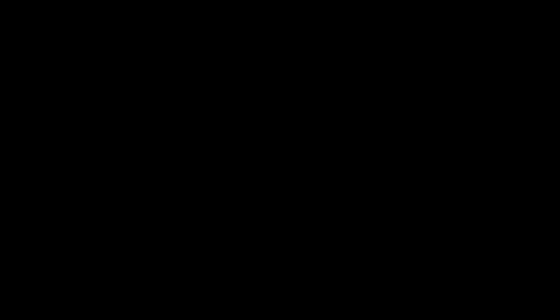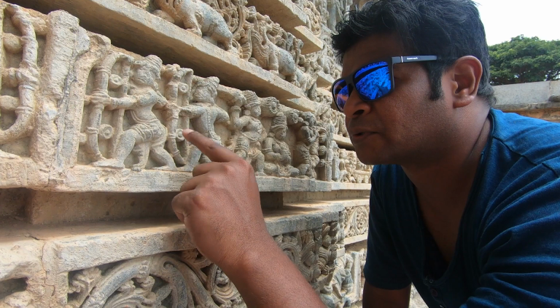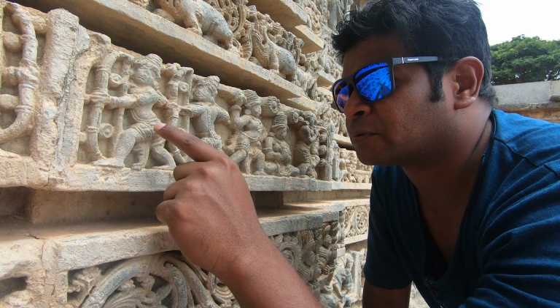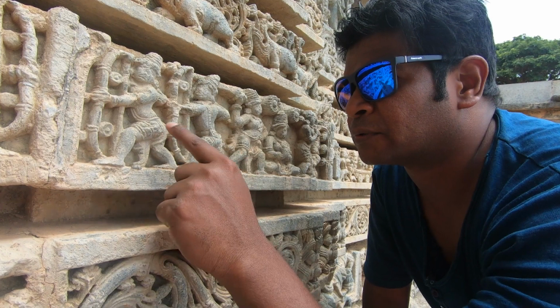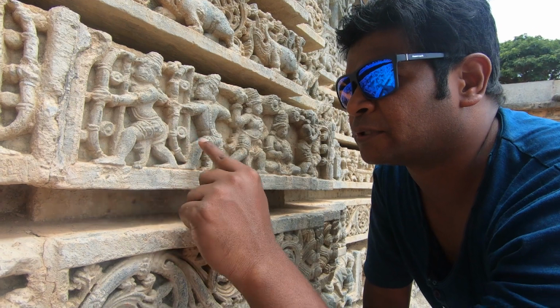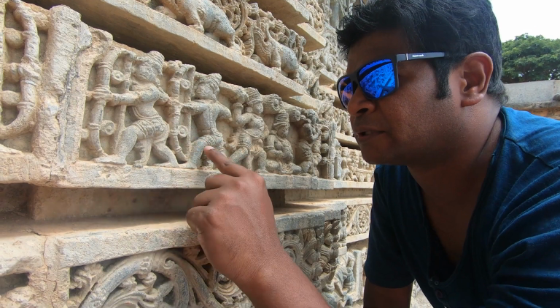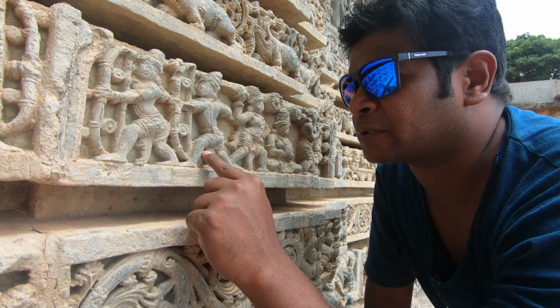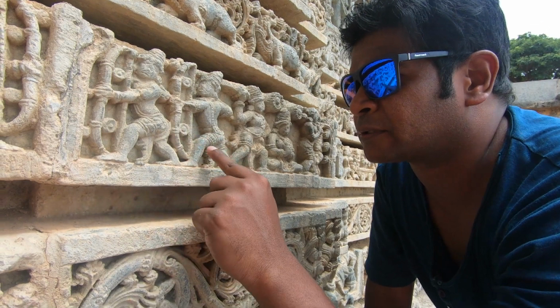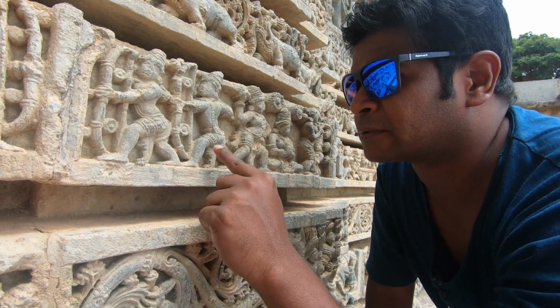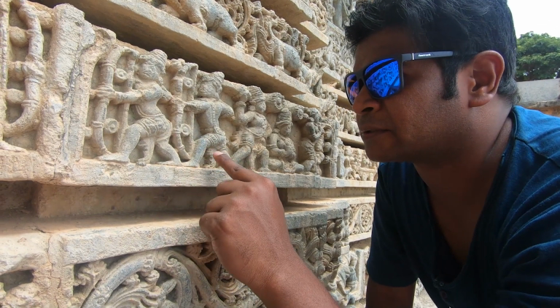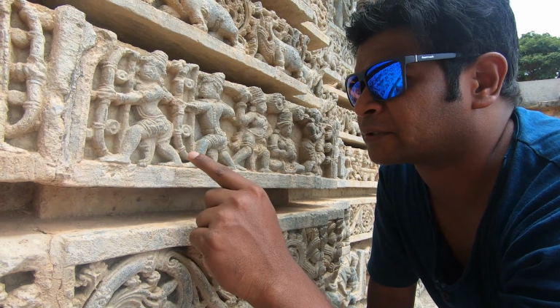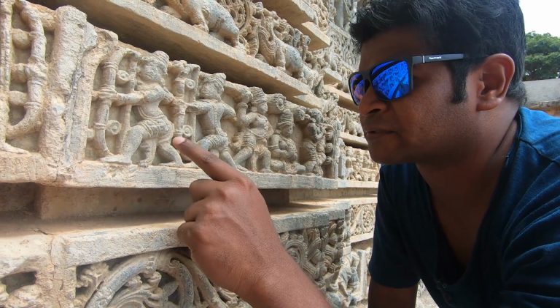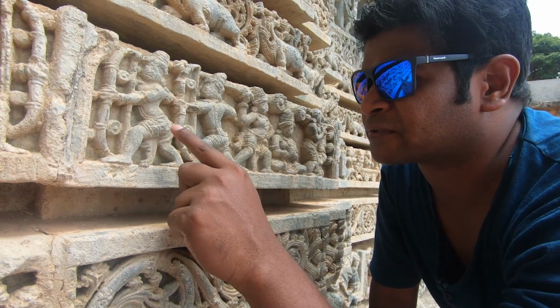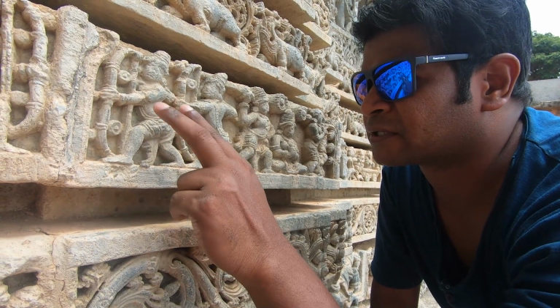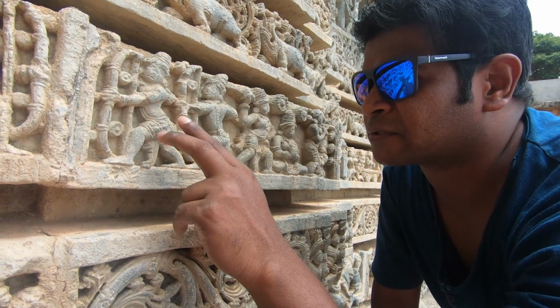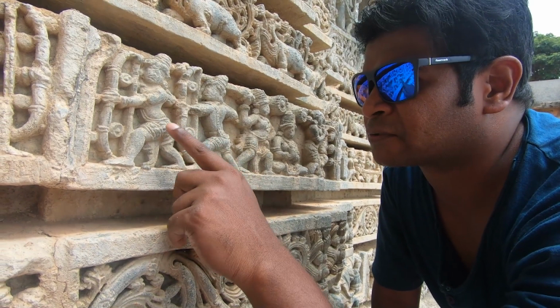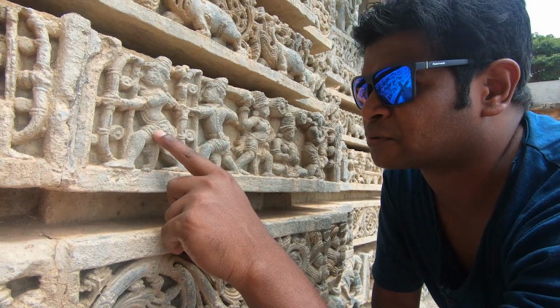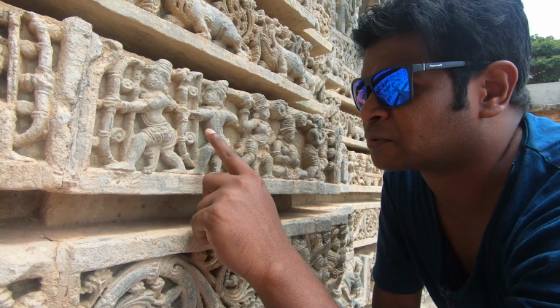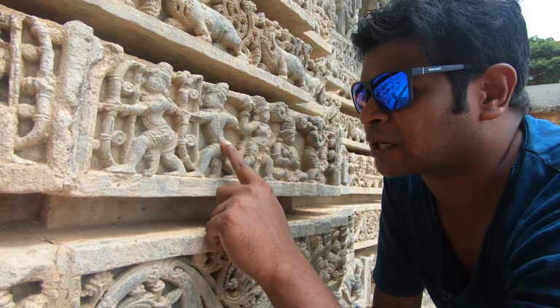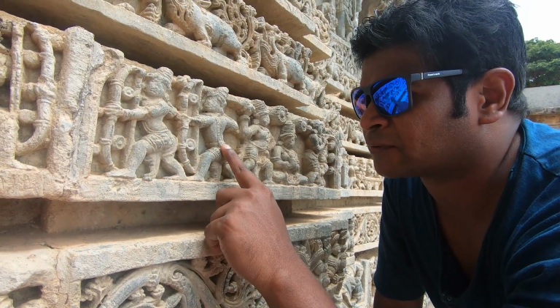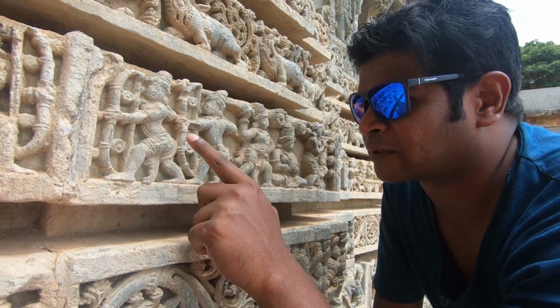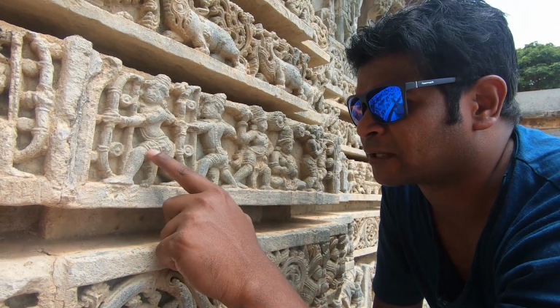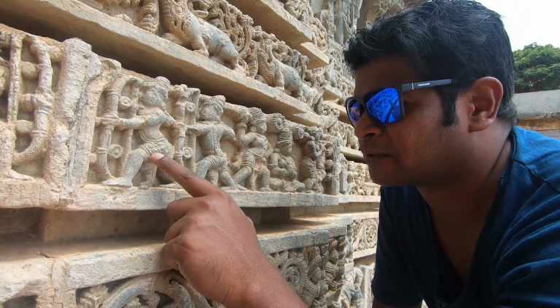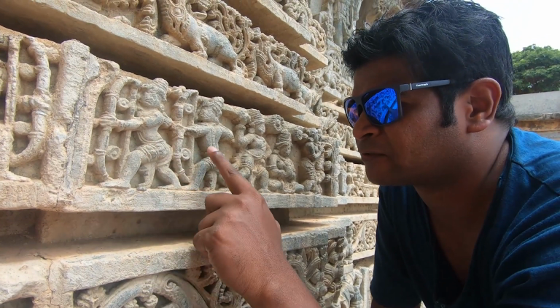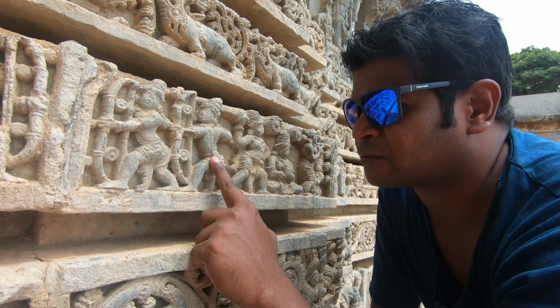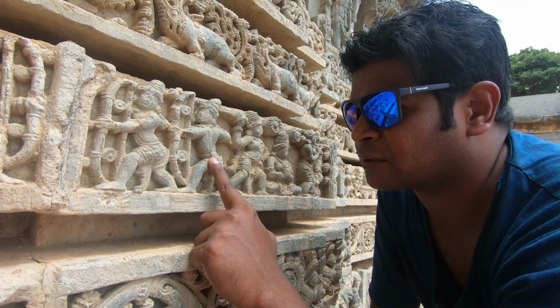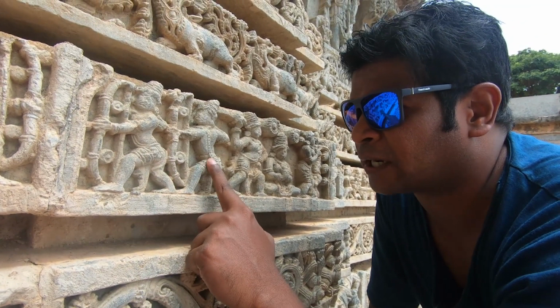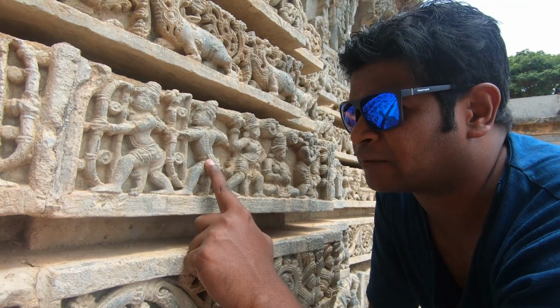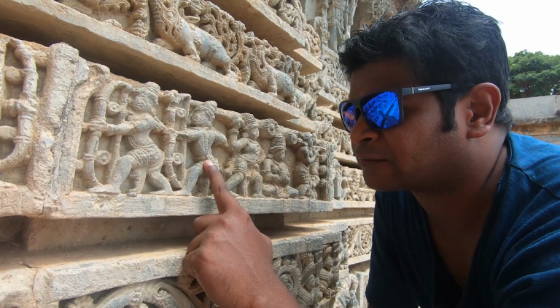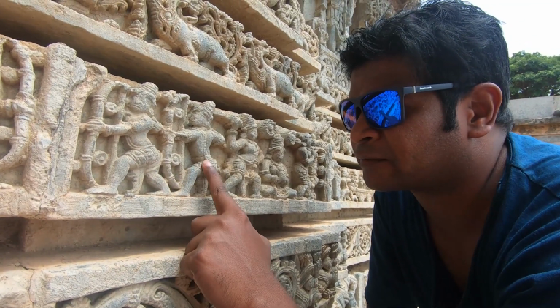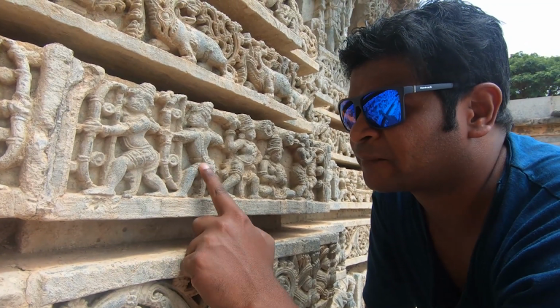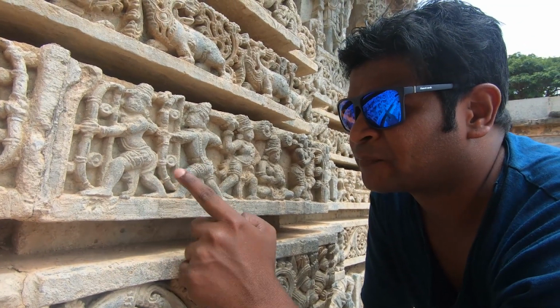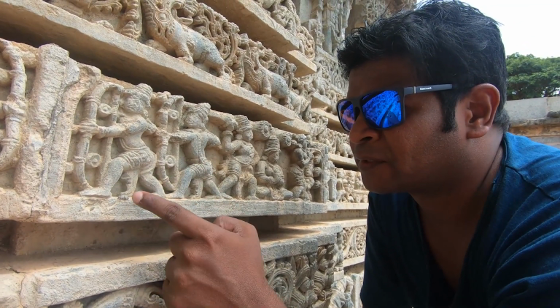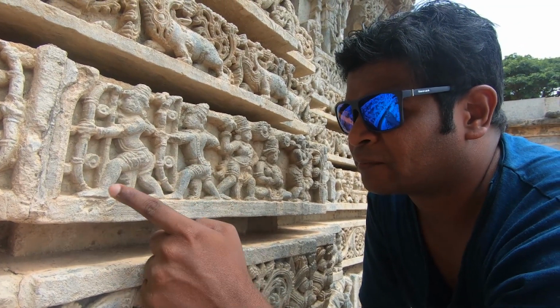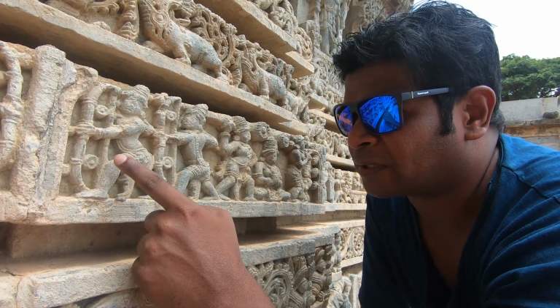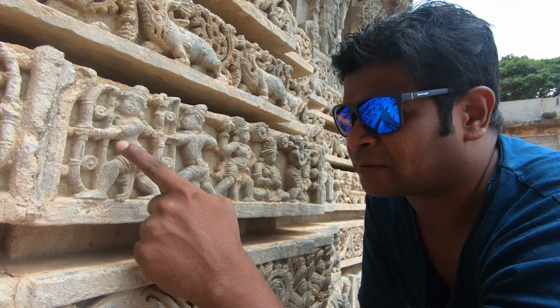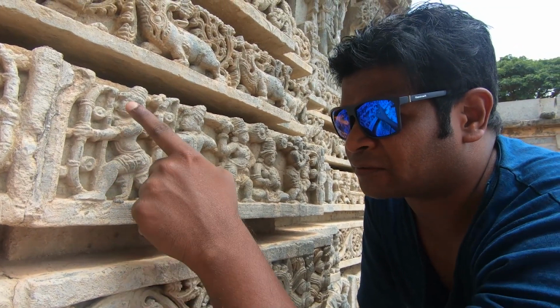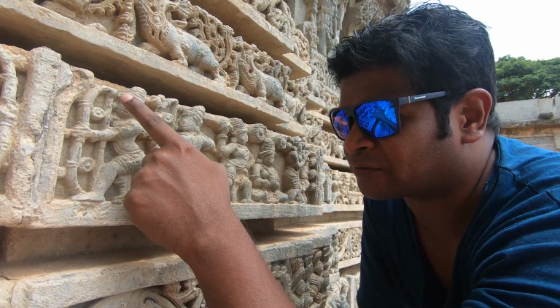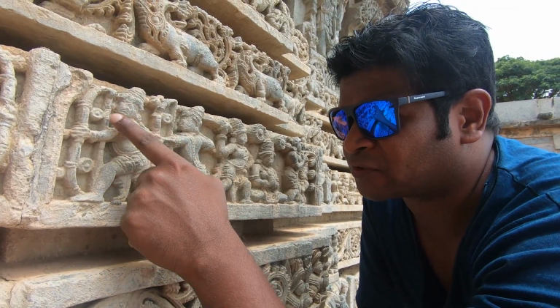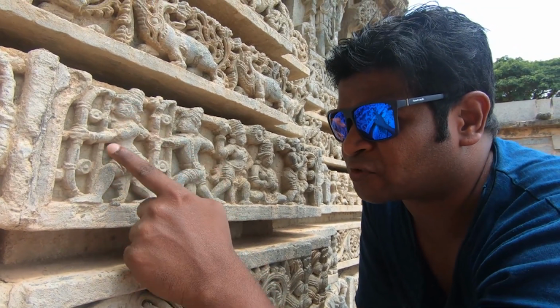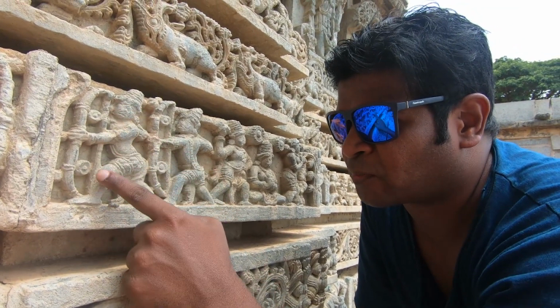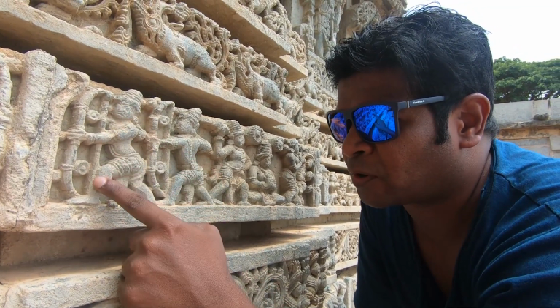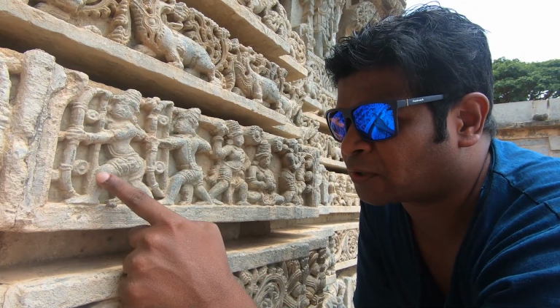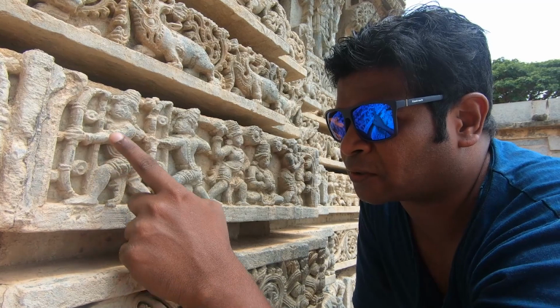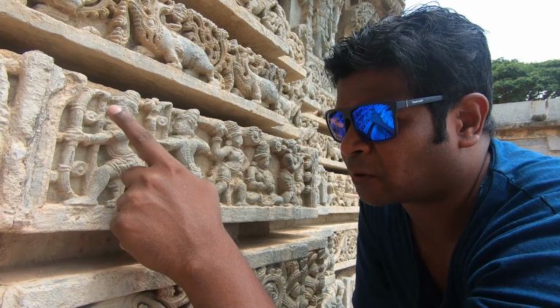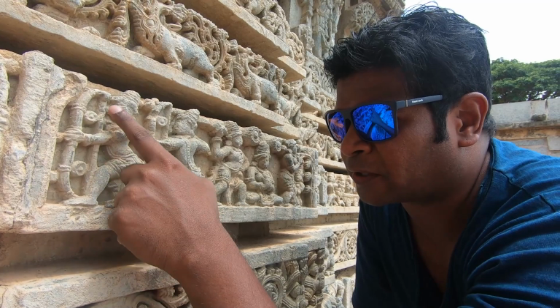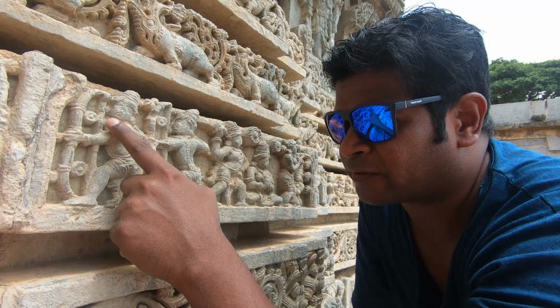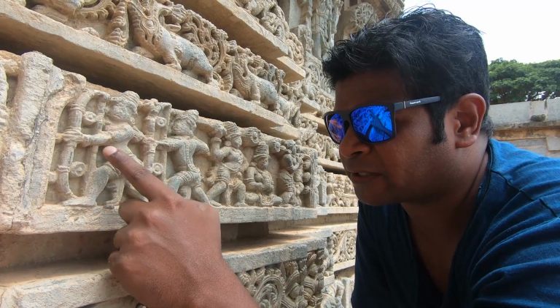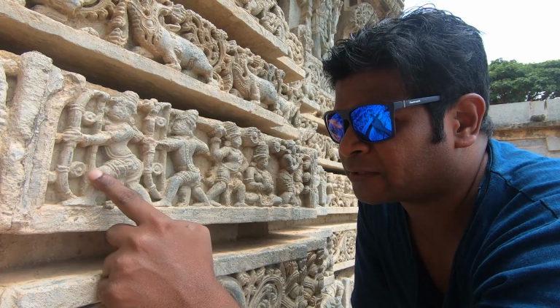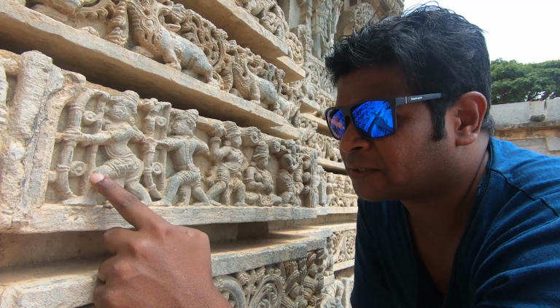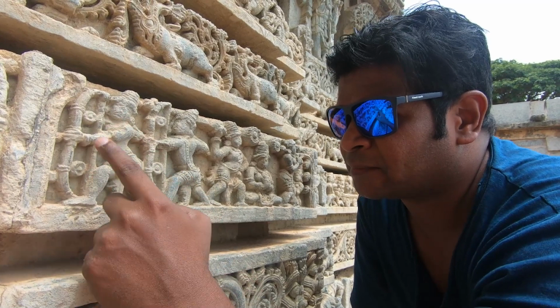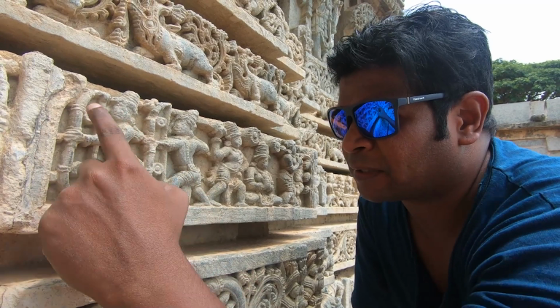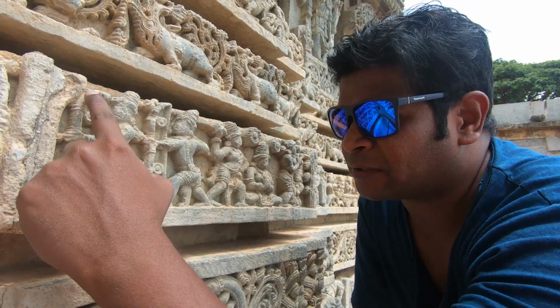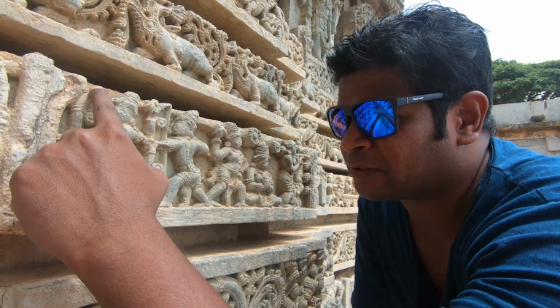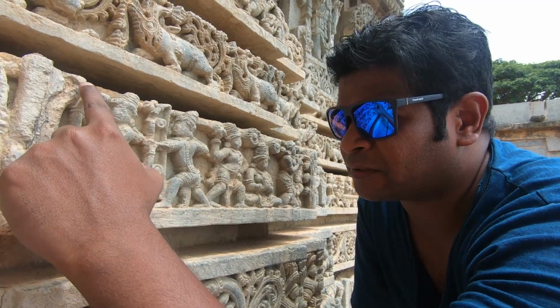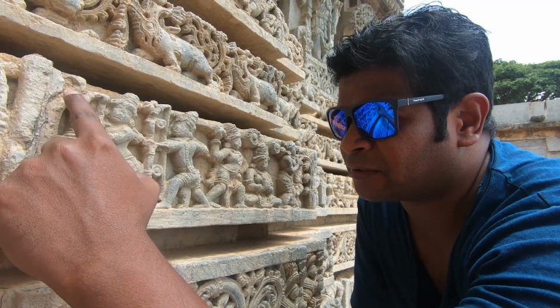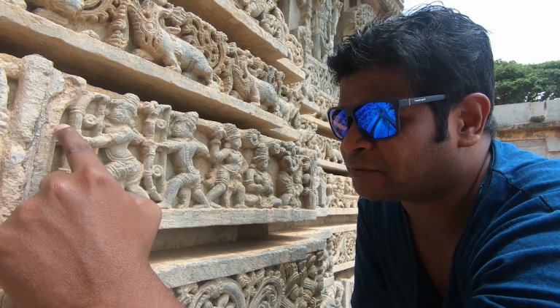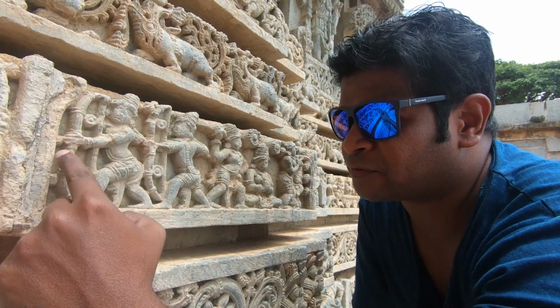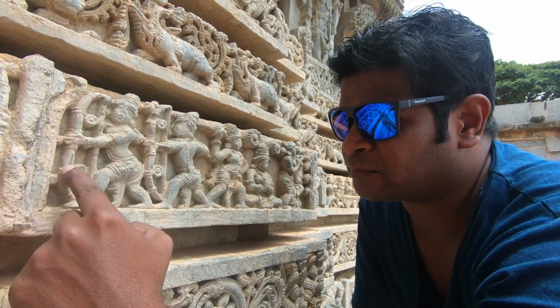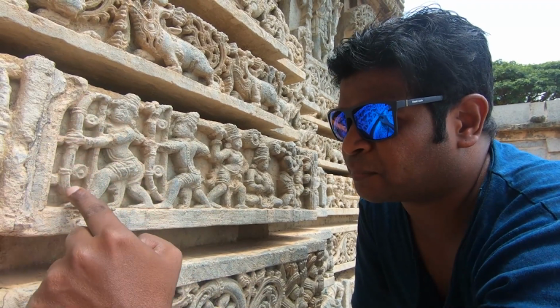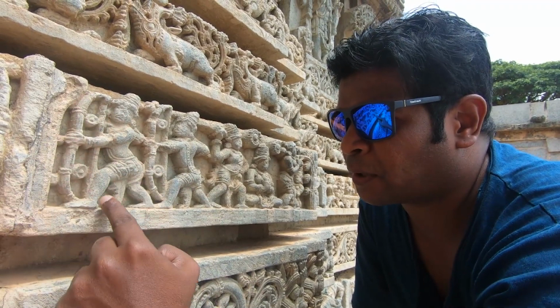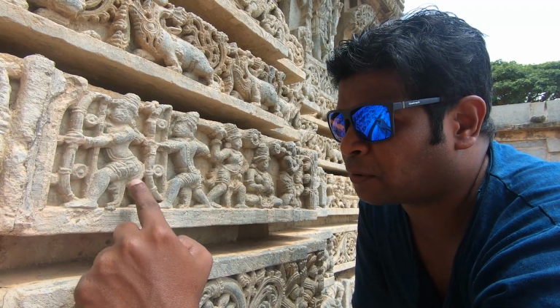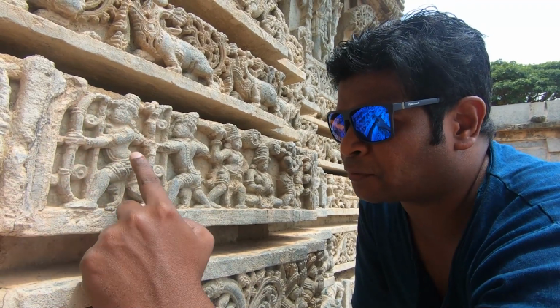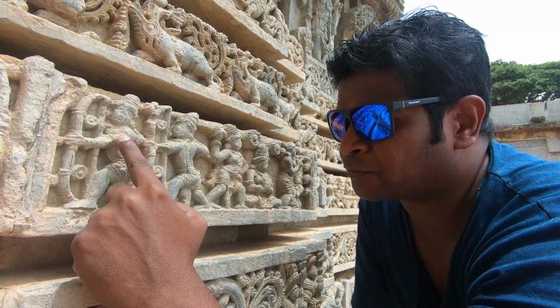Here you can see two guys, again these two guys, but this is a smaller carving, and they're using bows.